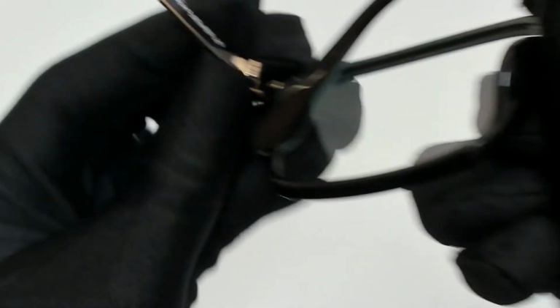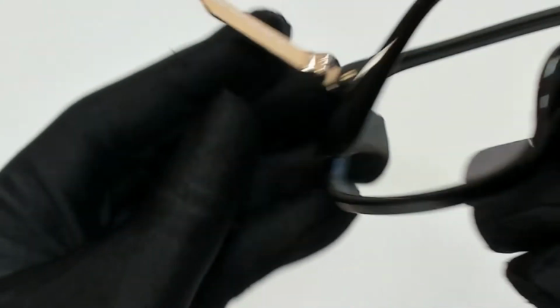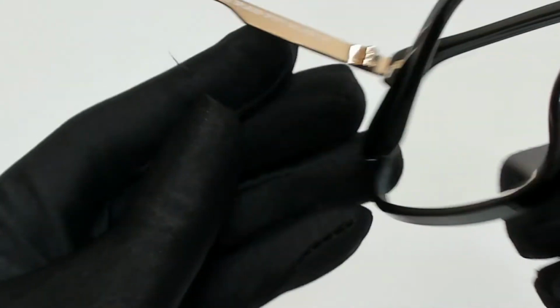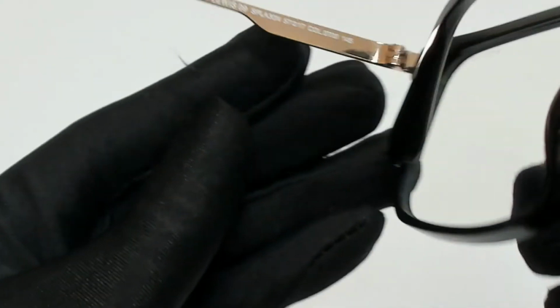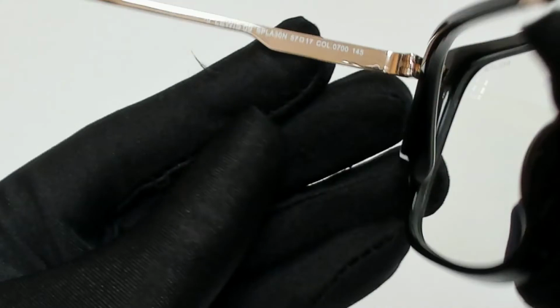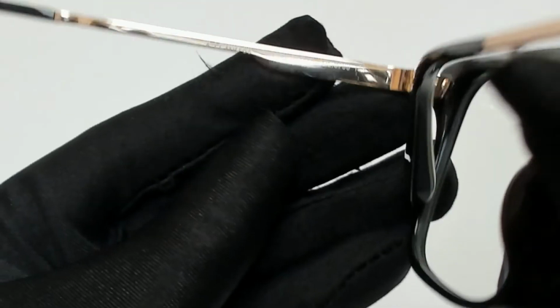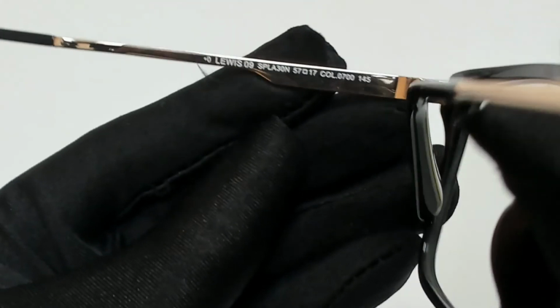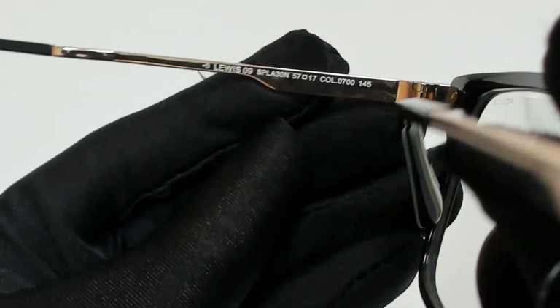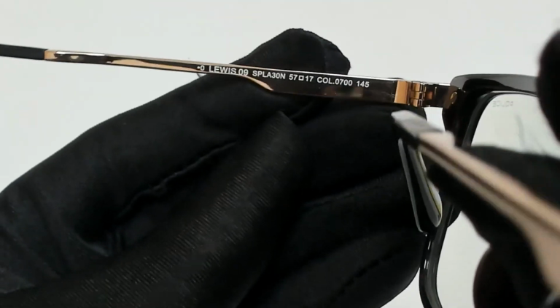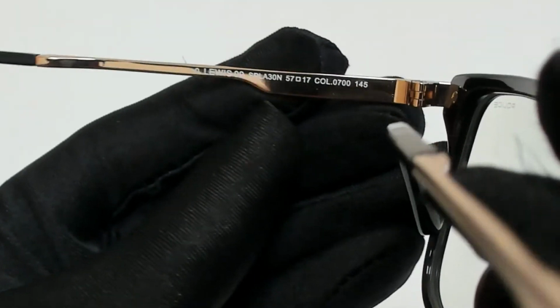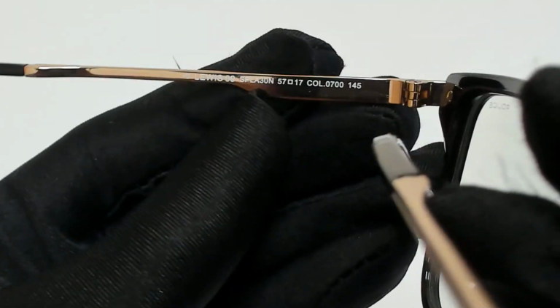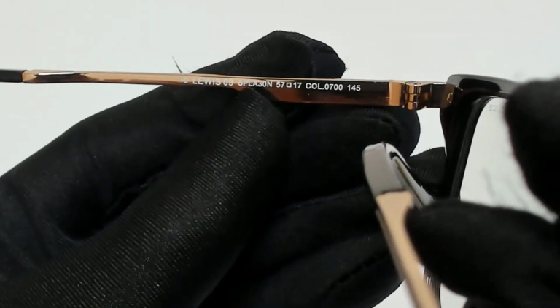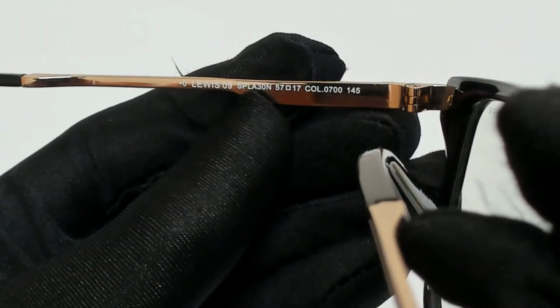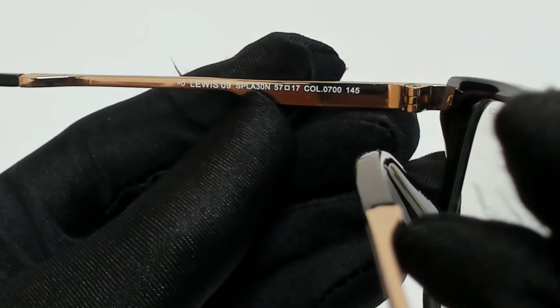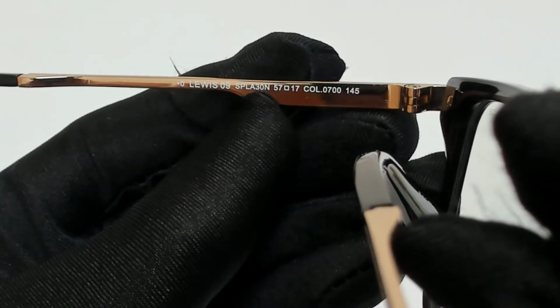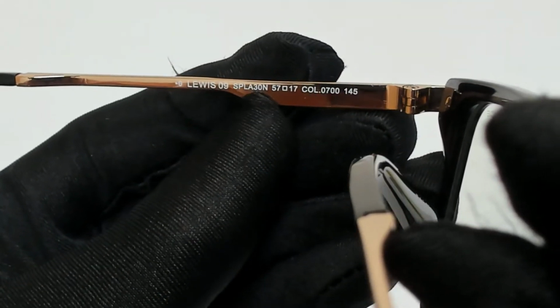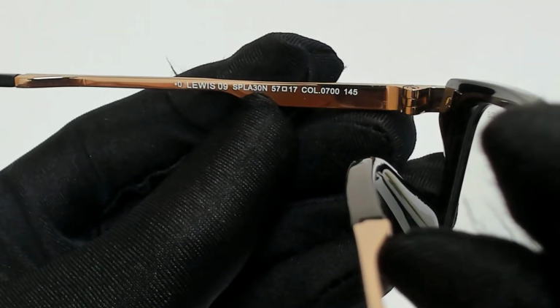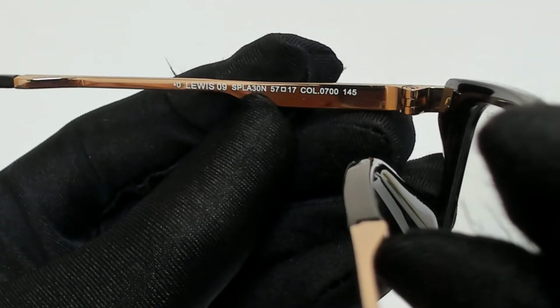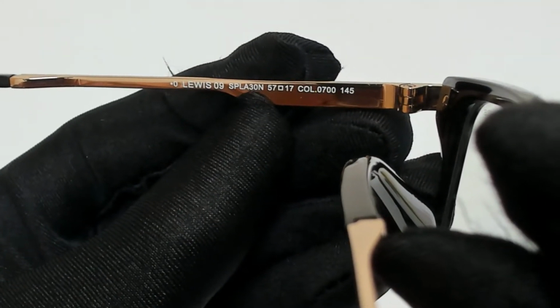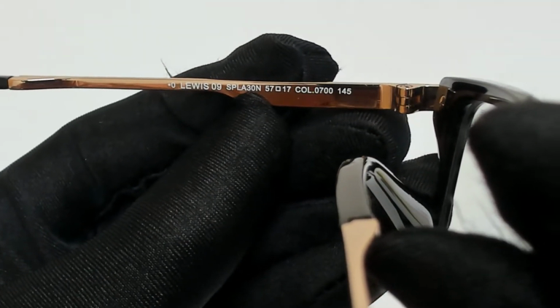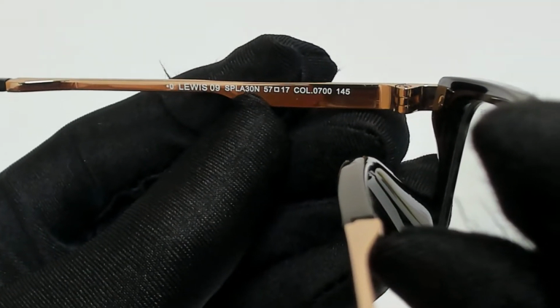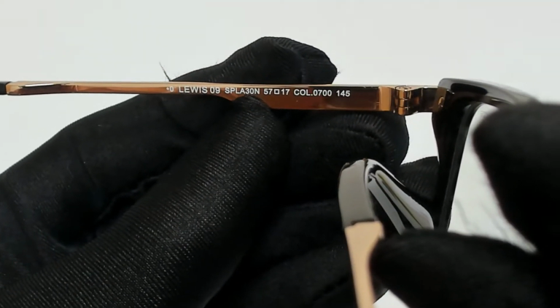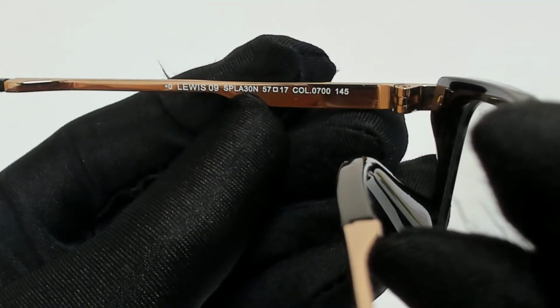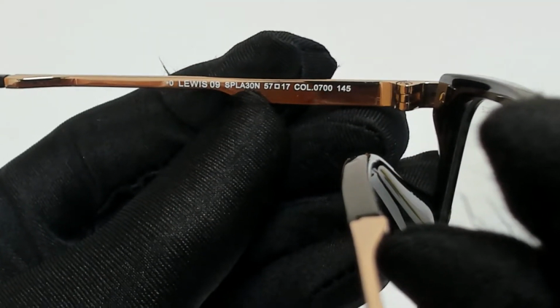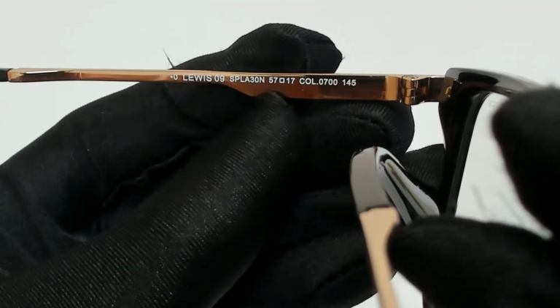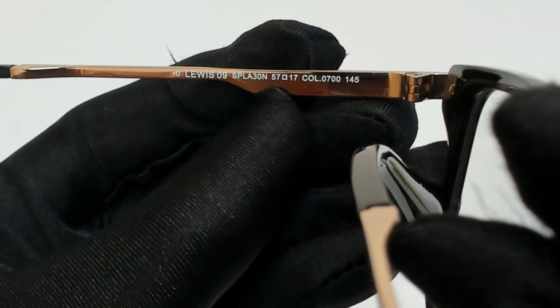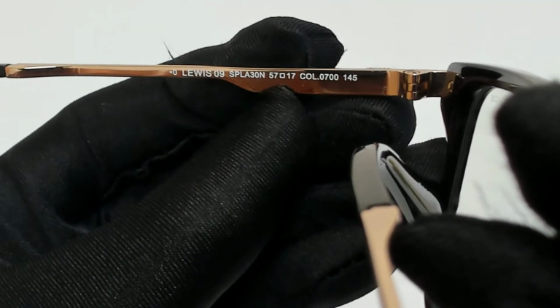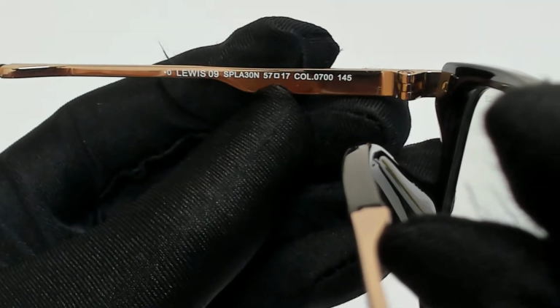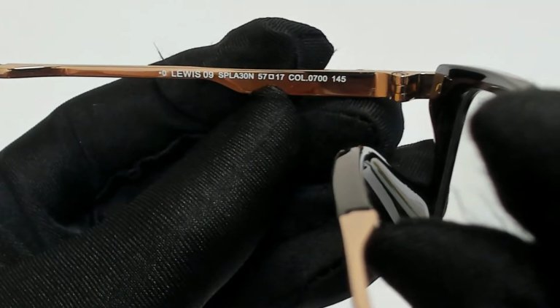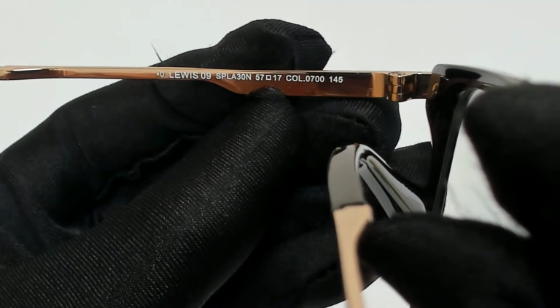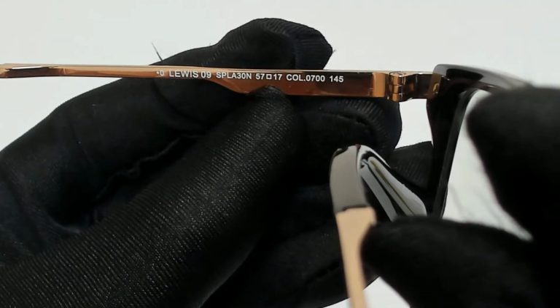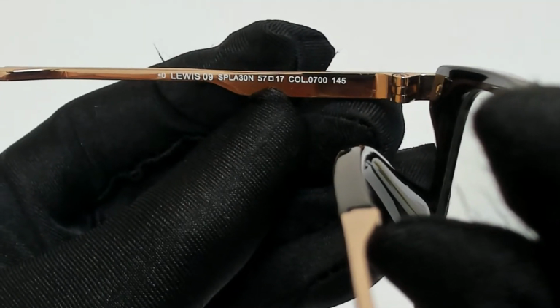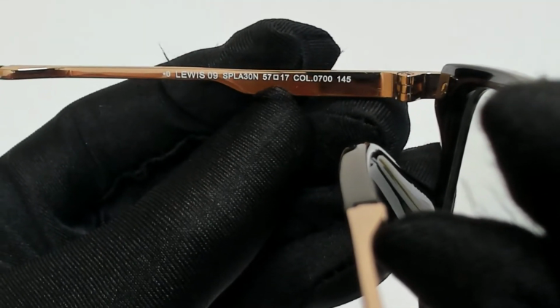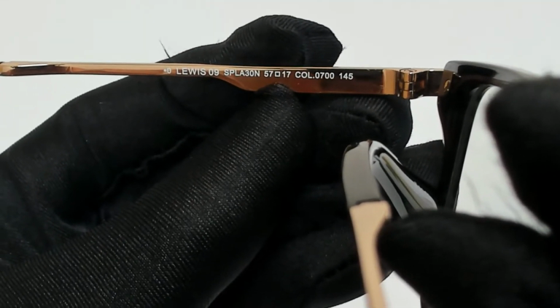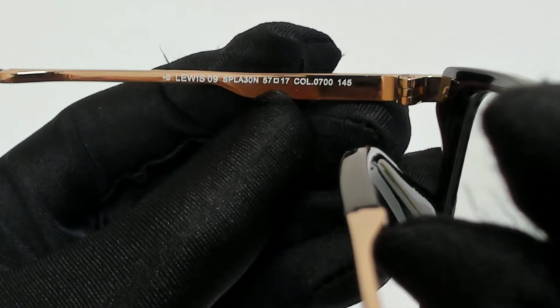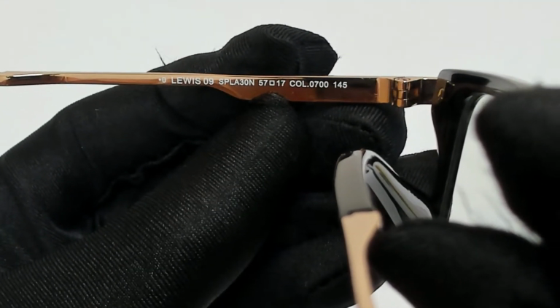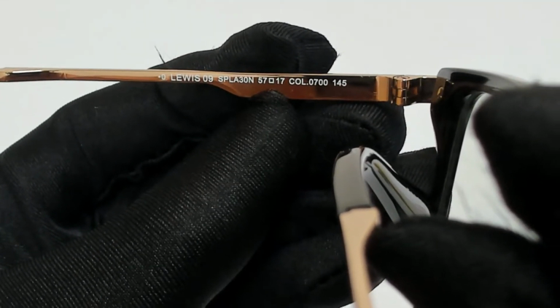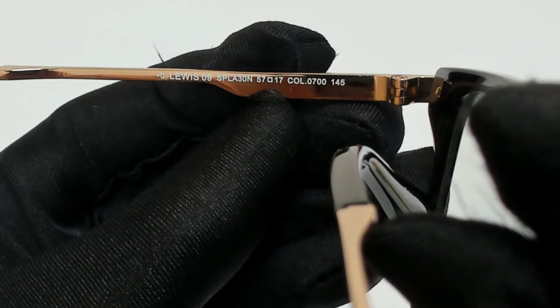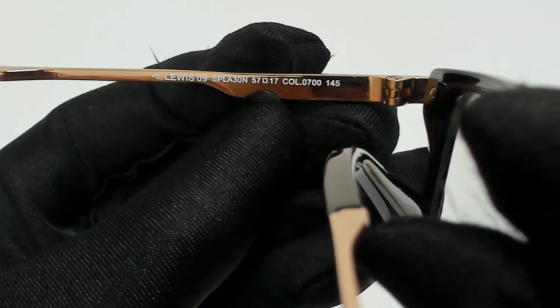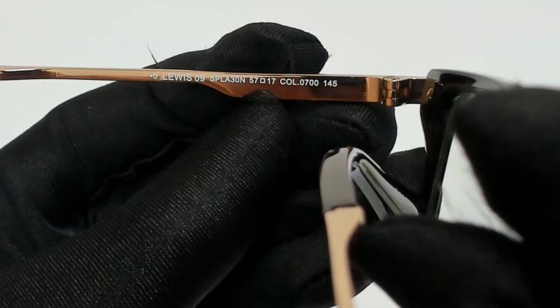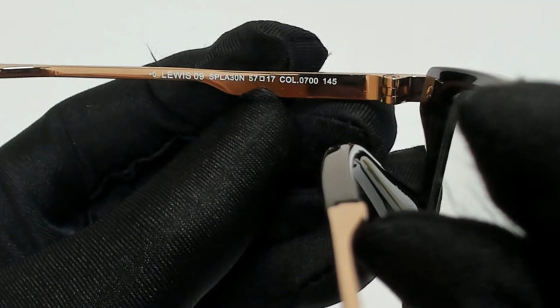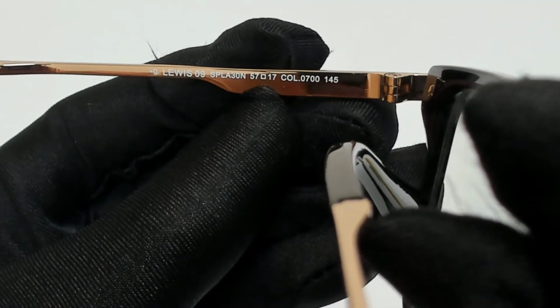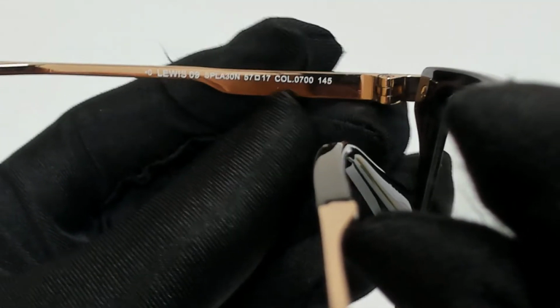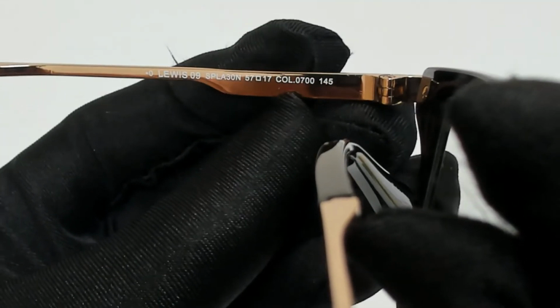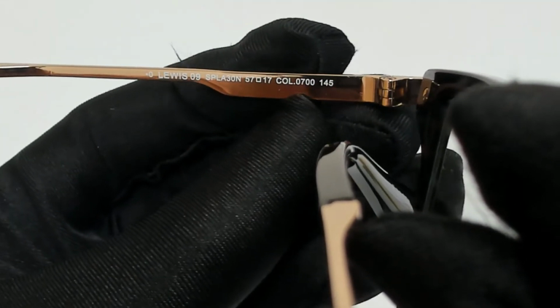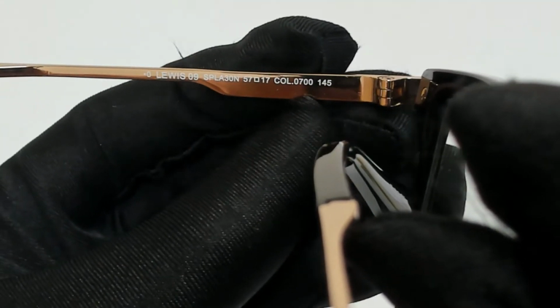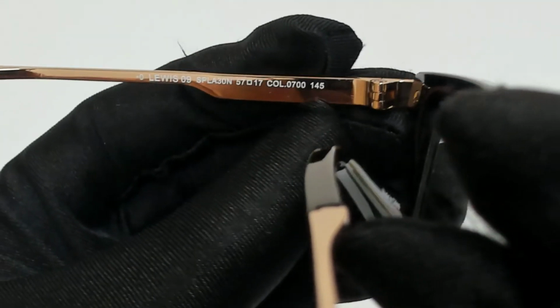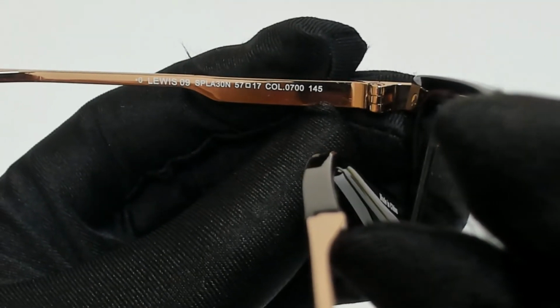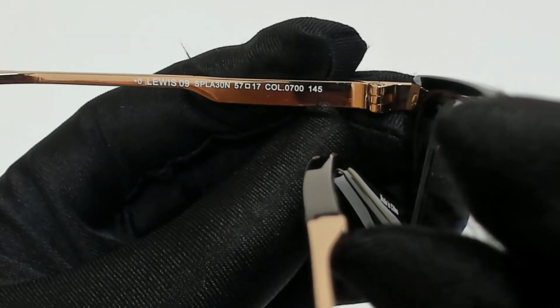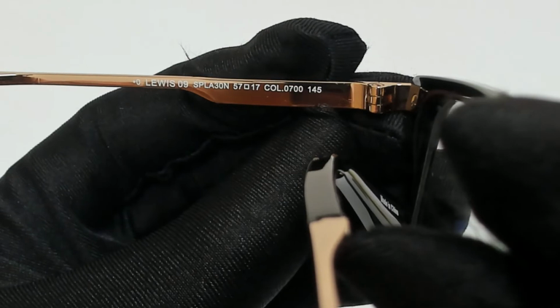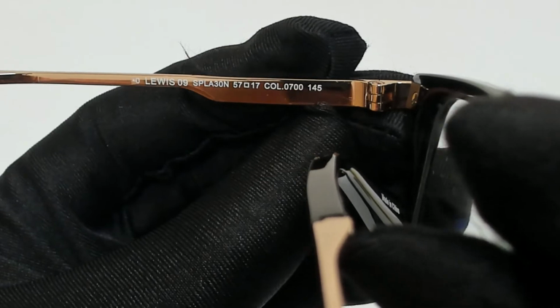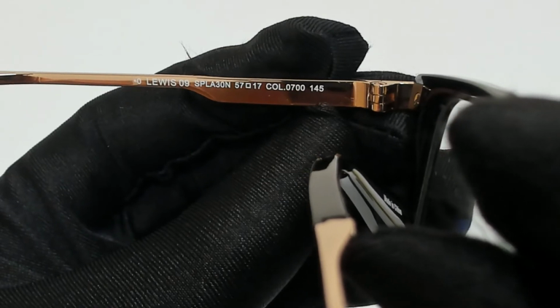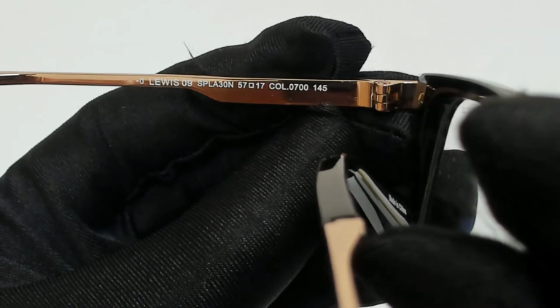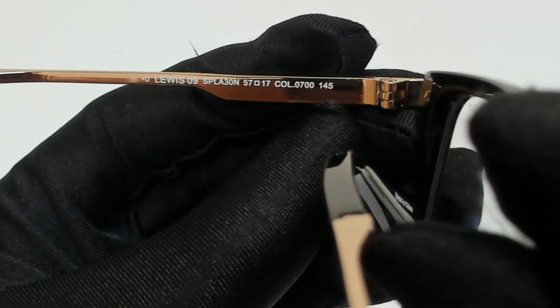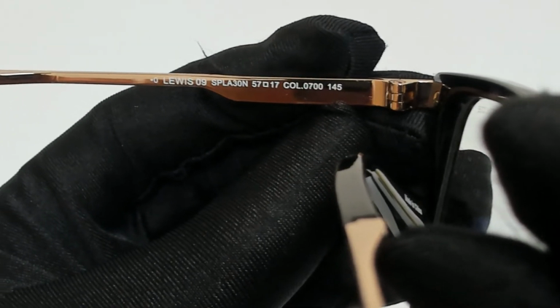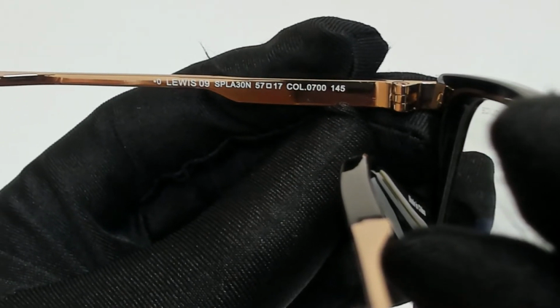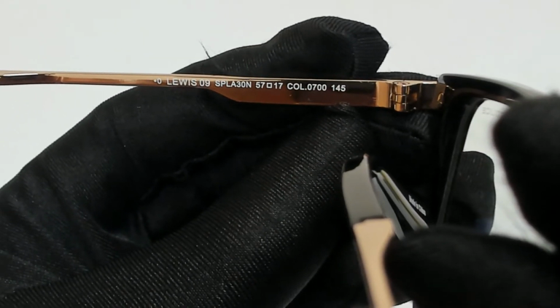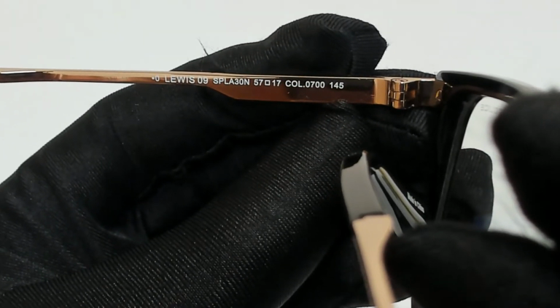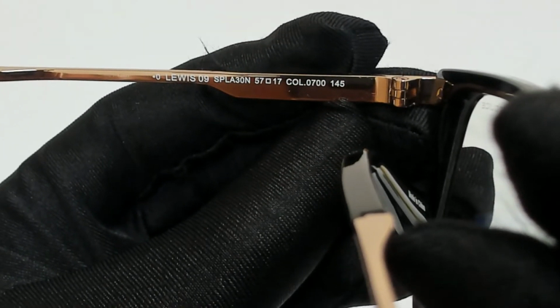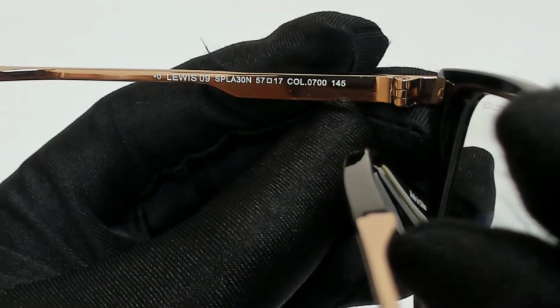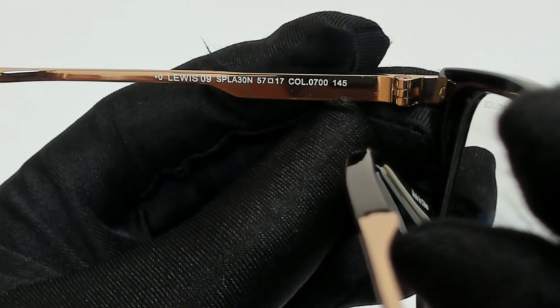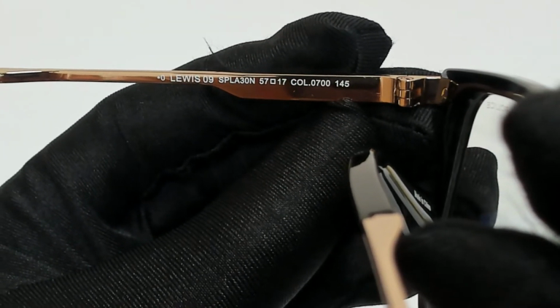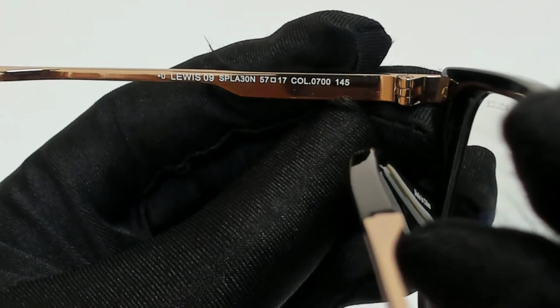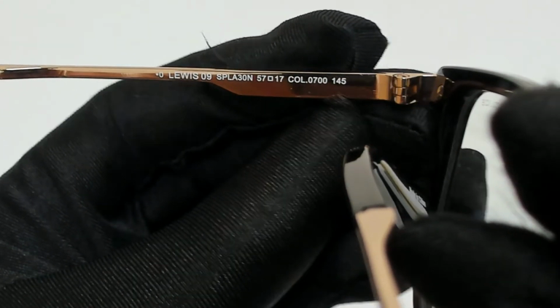57 is for the lenses, 17 is for its bridge, and 145 is for its temple.